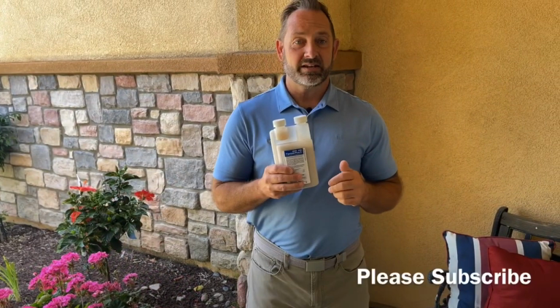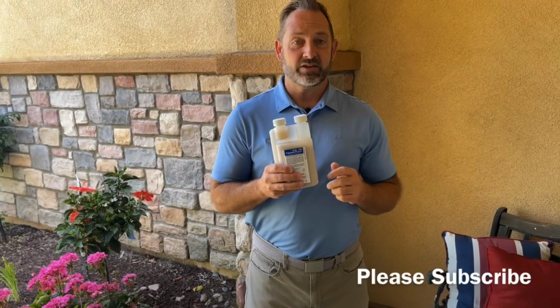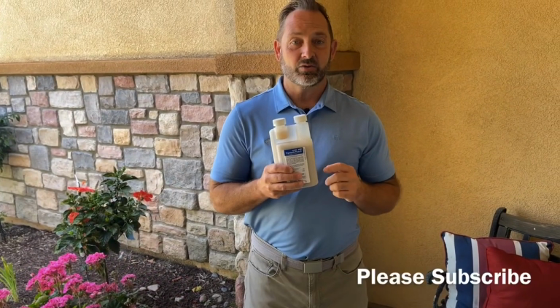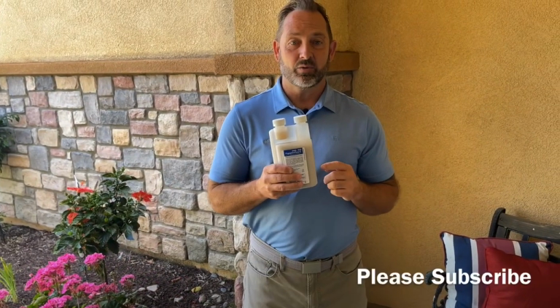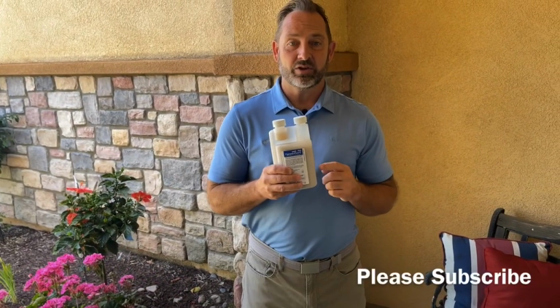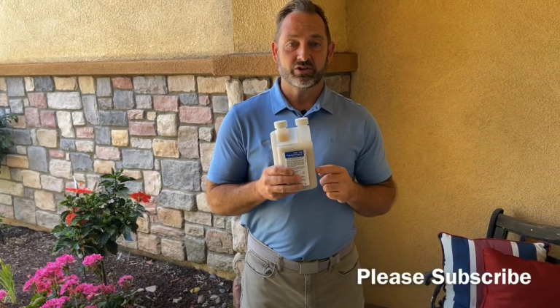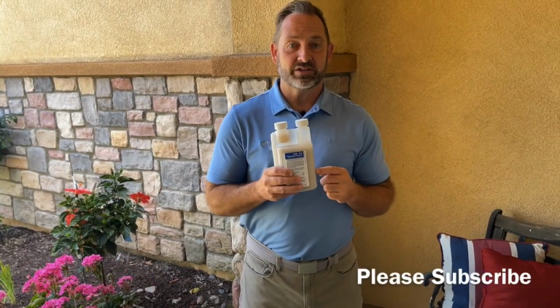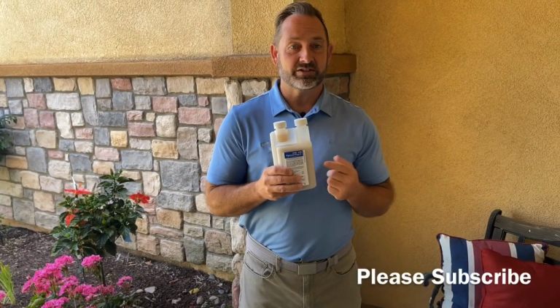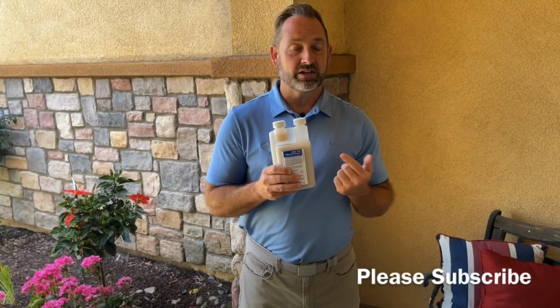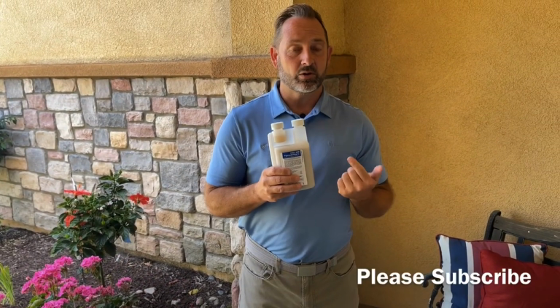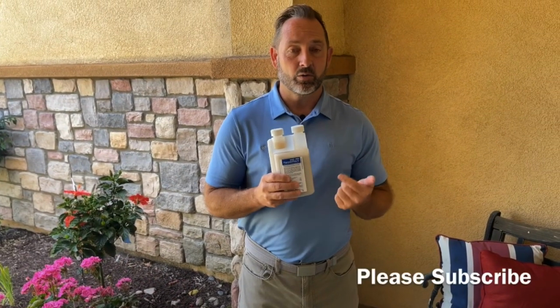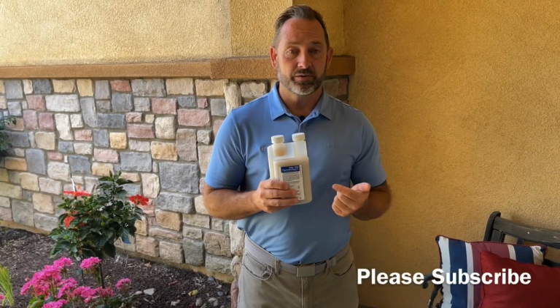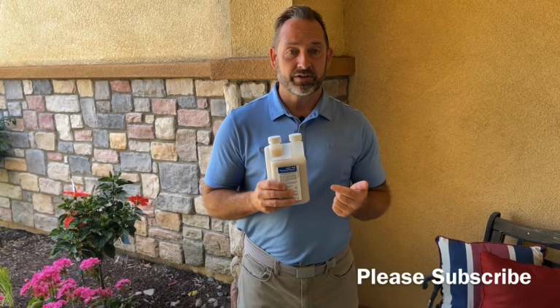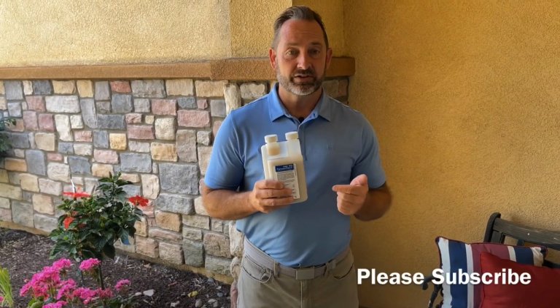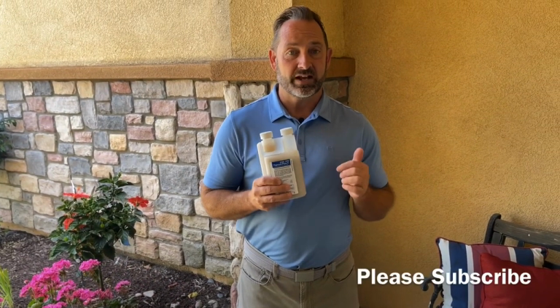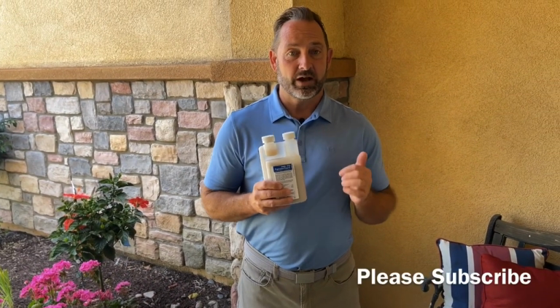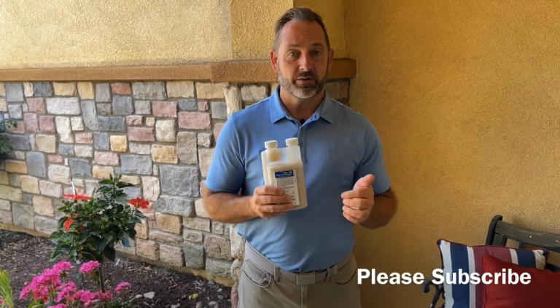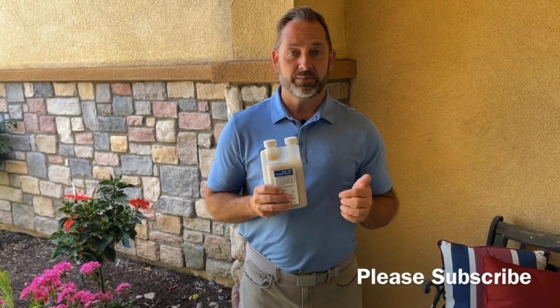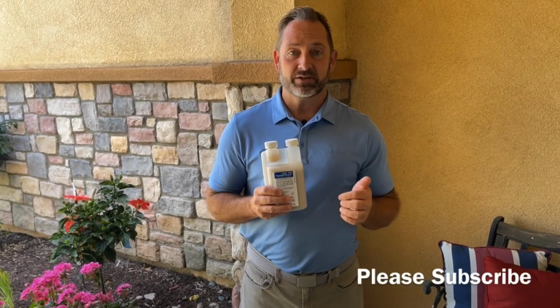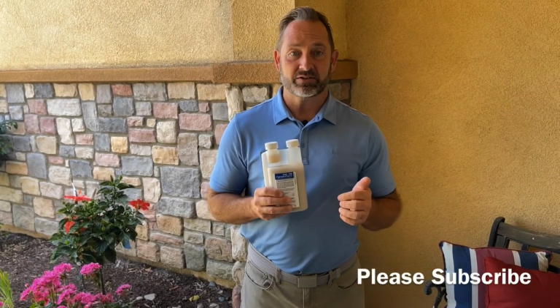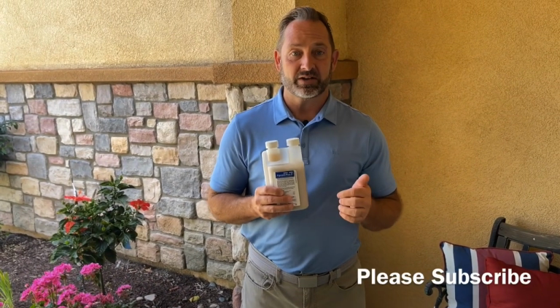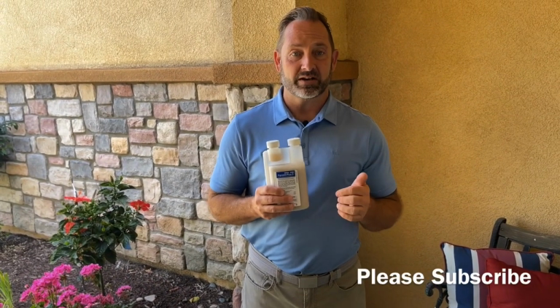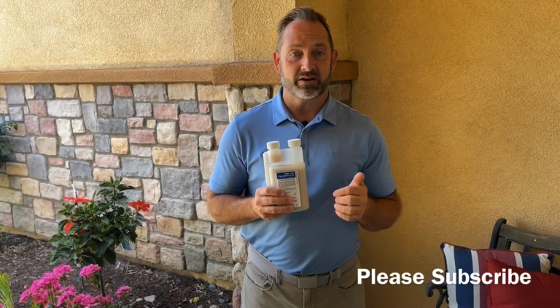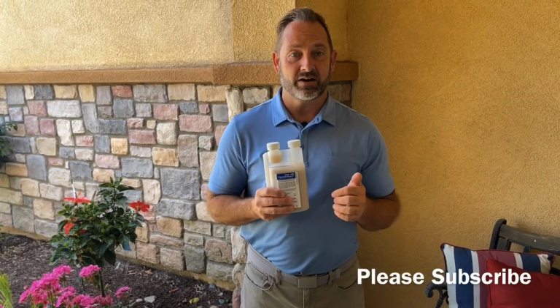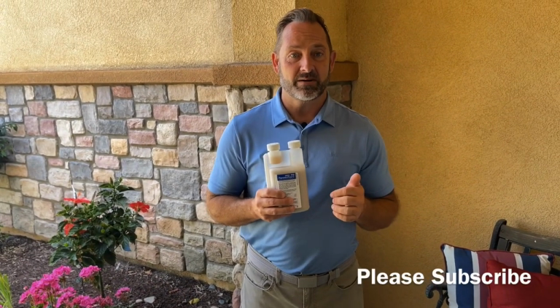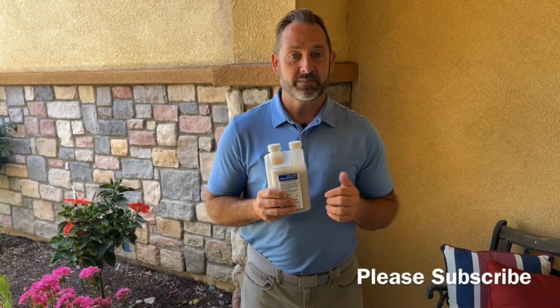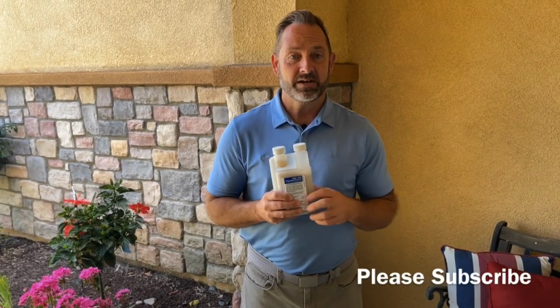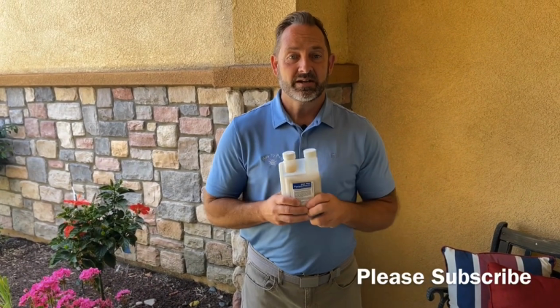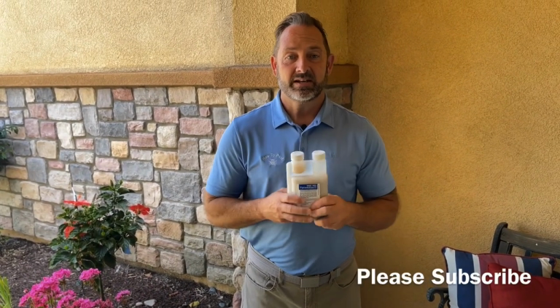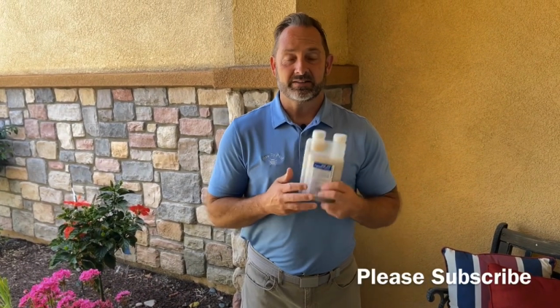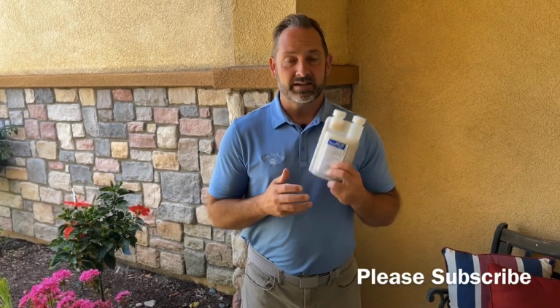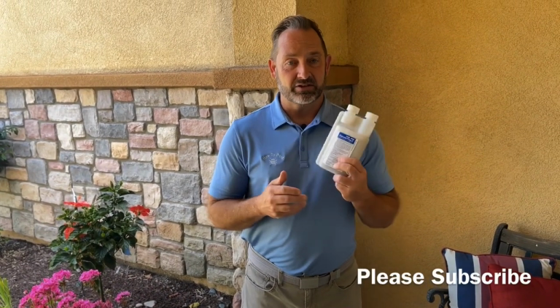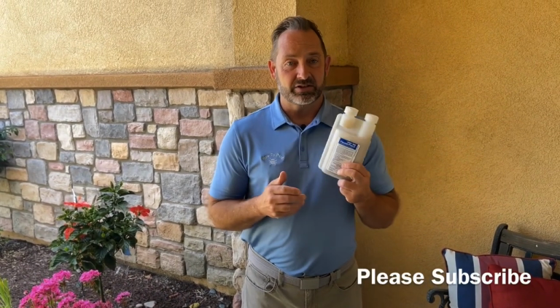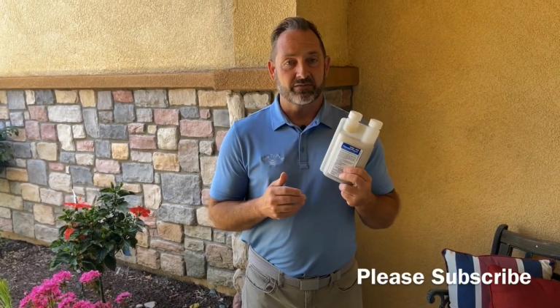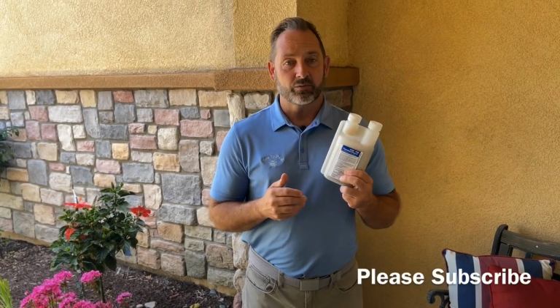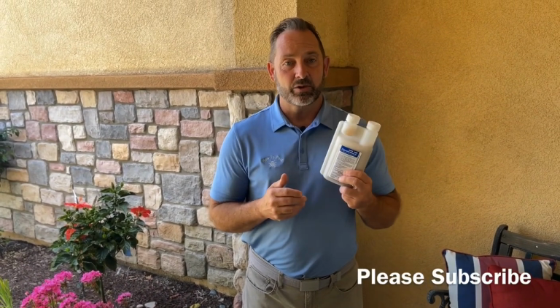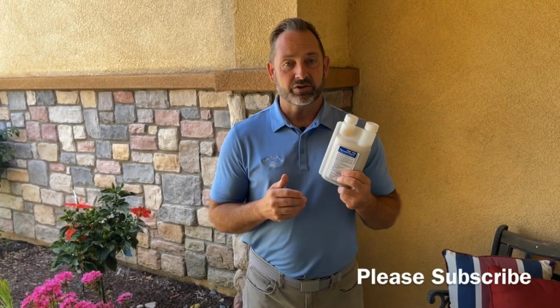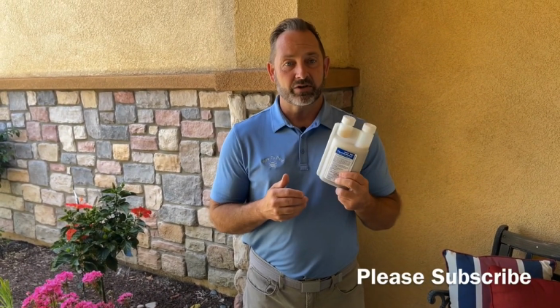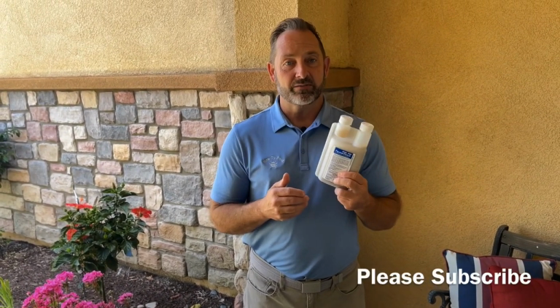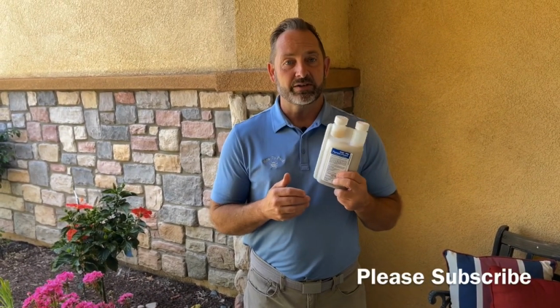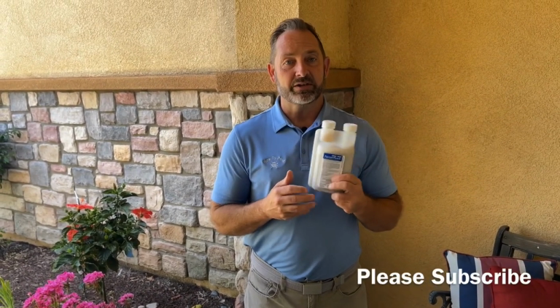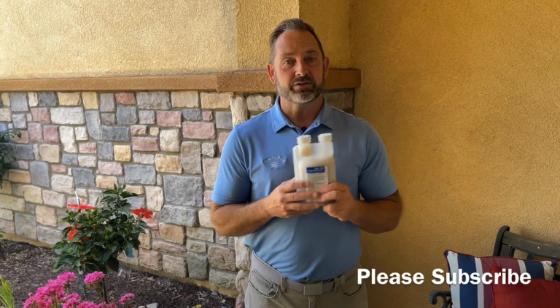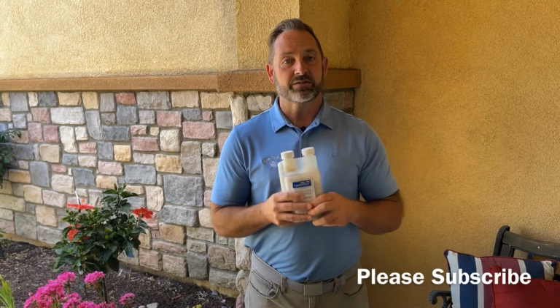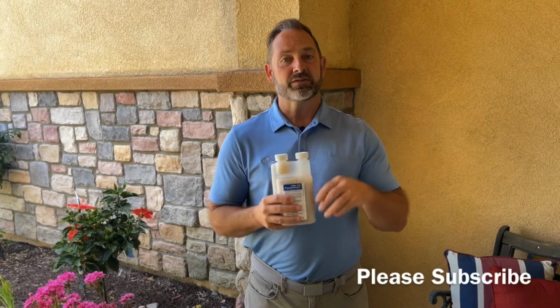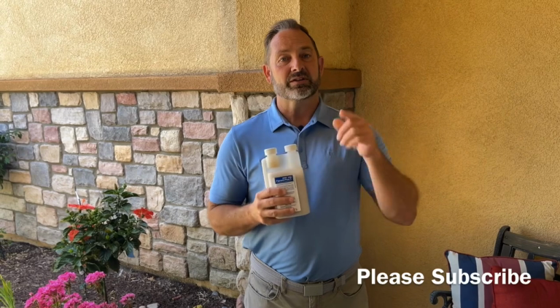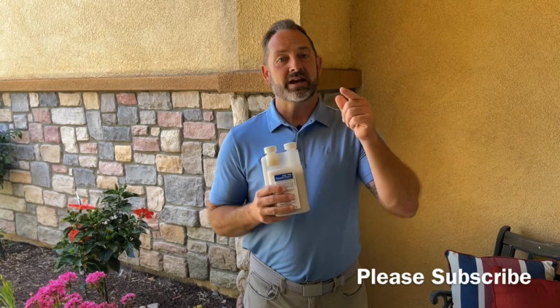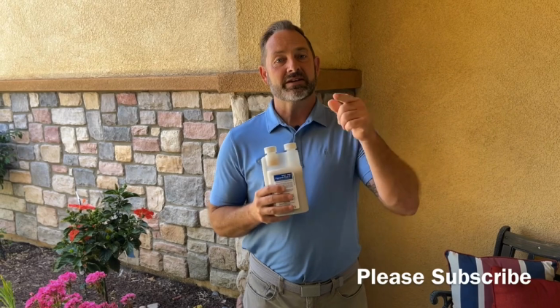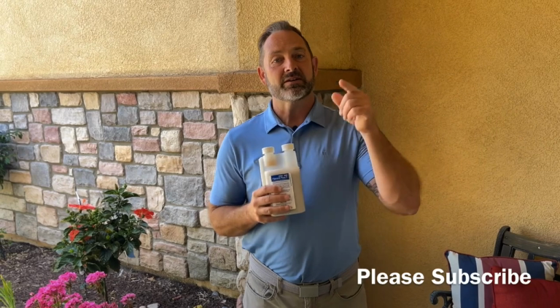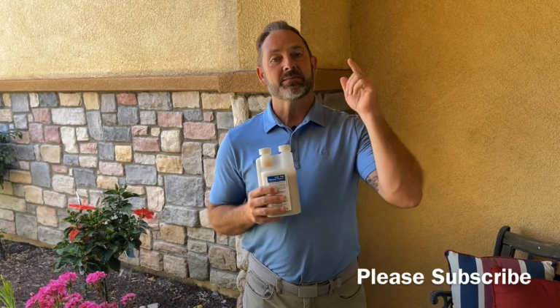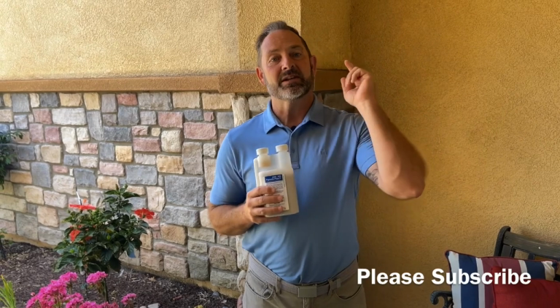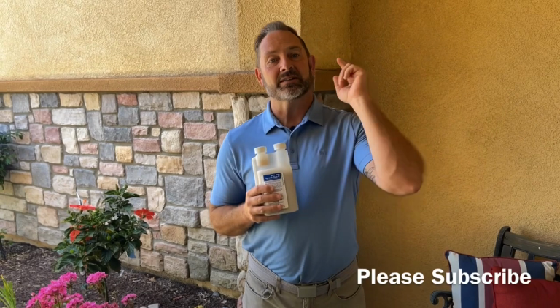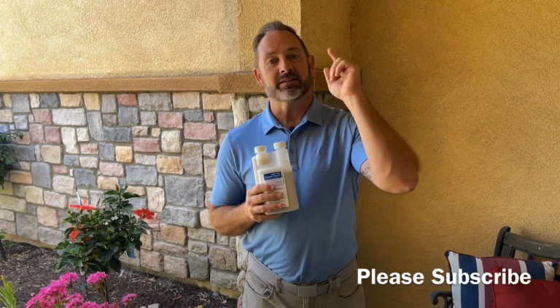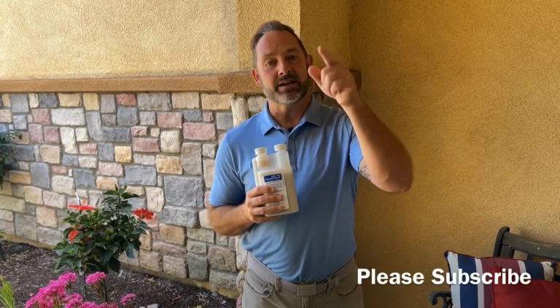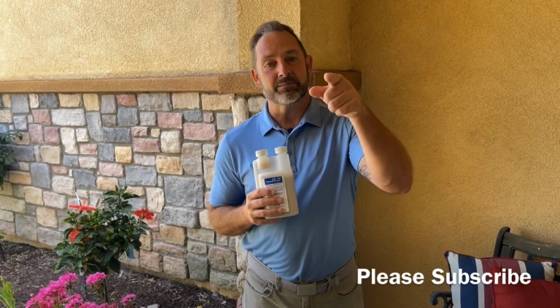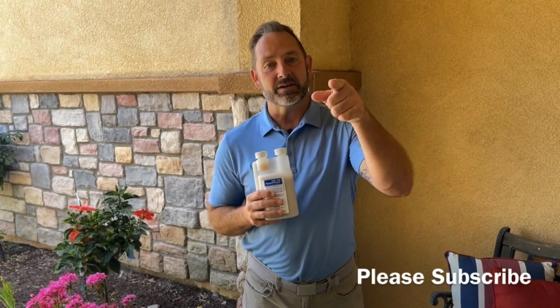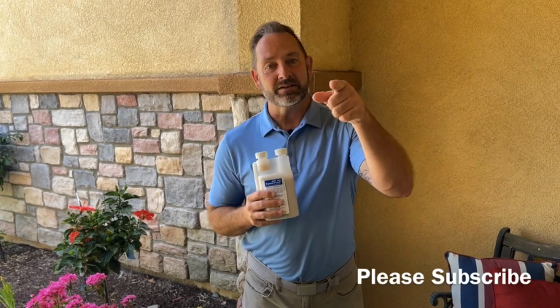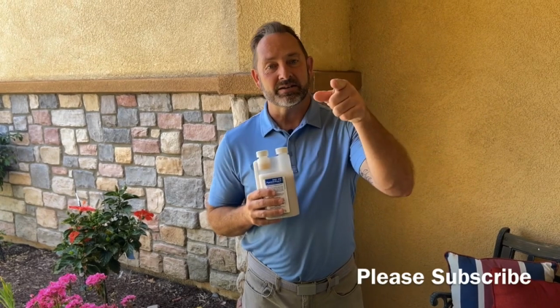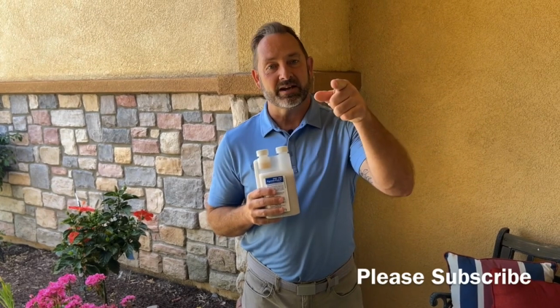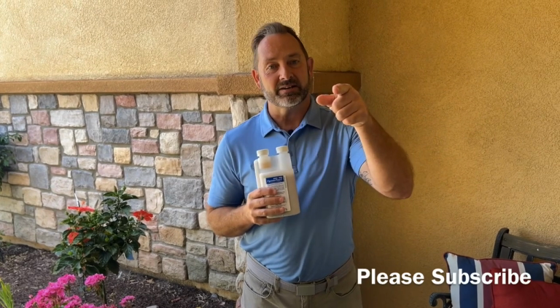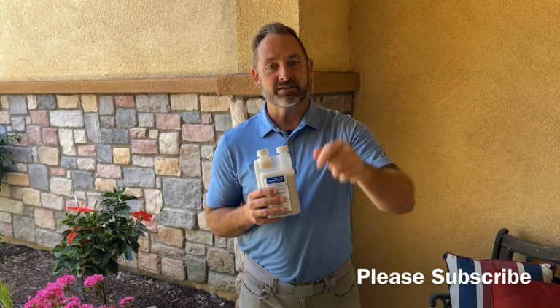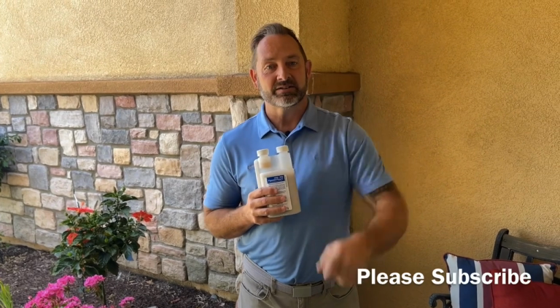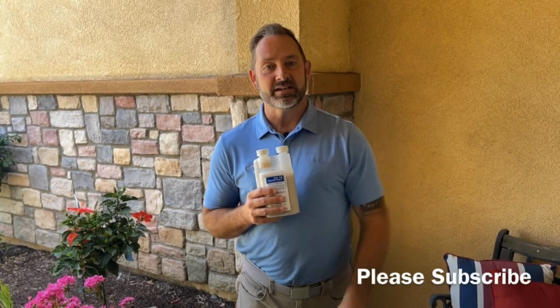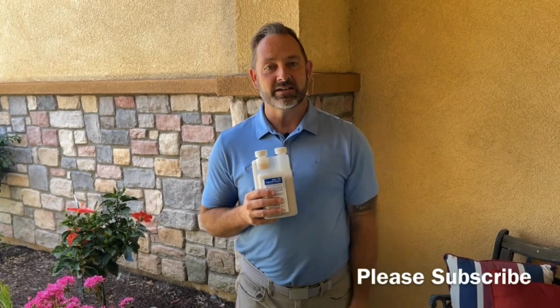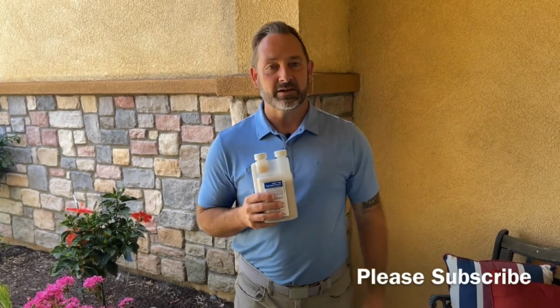Any questions, get ahold of us at howtopest.com. Thanks again for watching our videos — if you like them, hit the like button, guys. Take care.